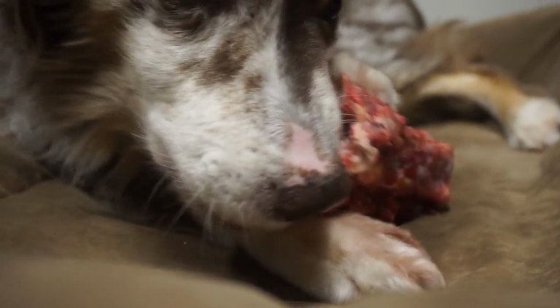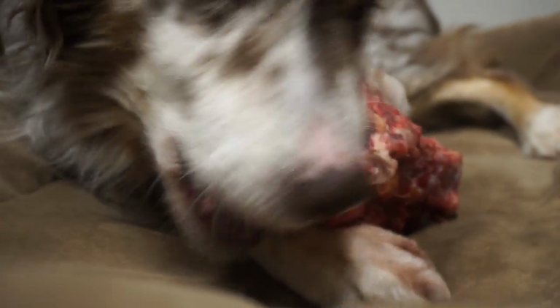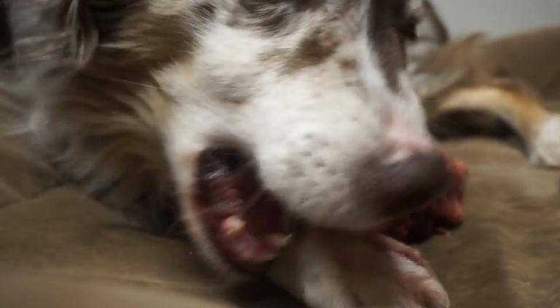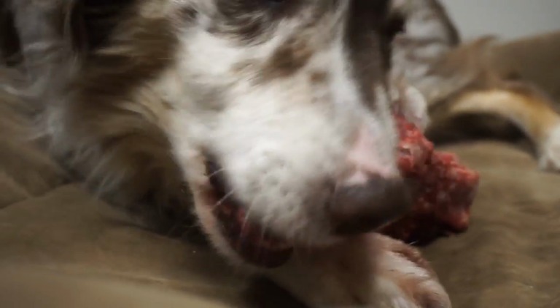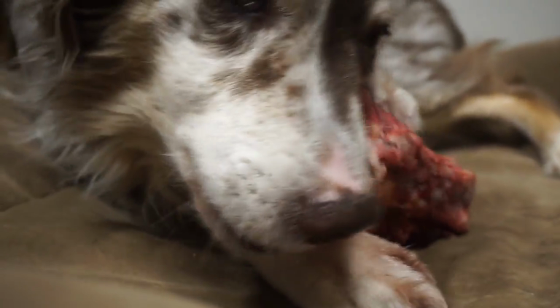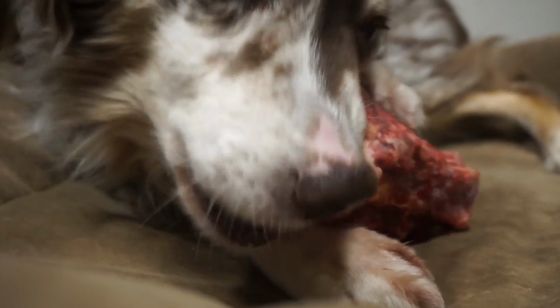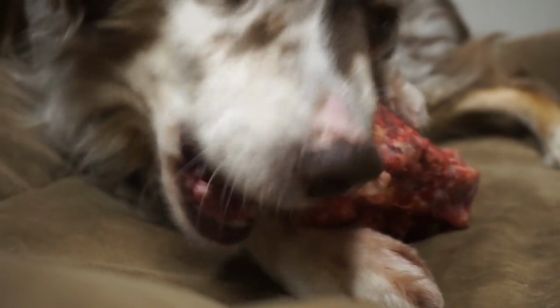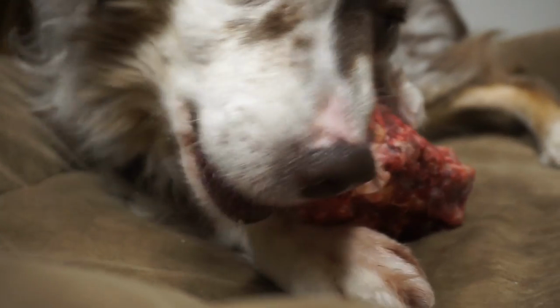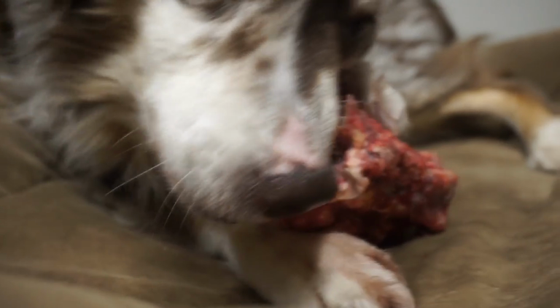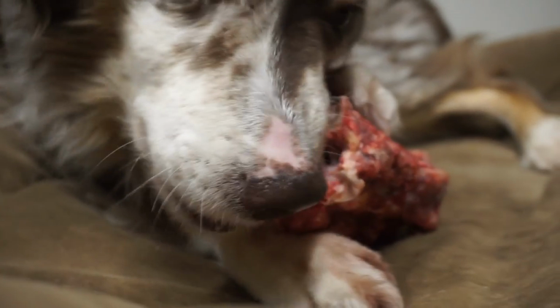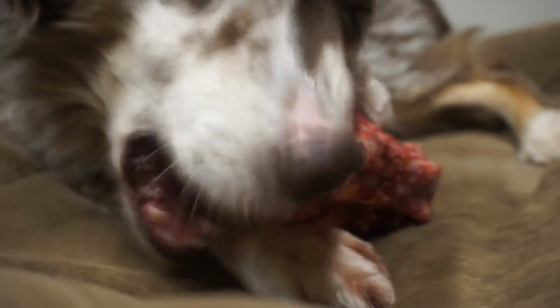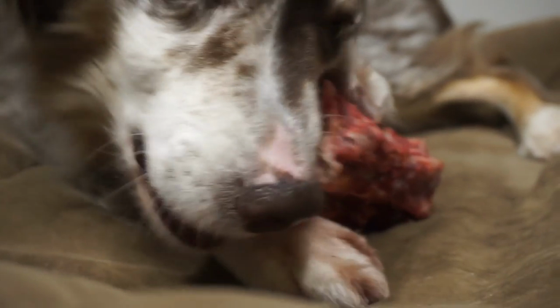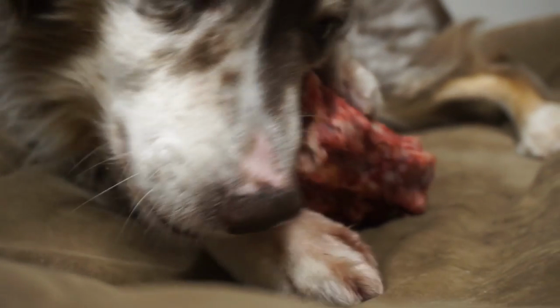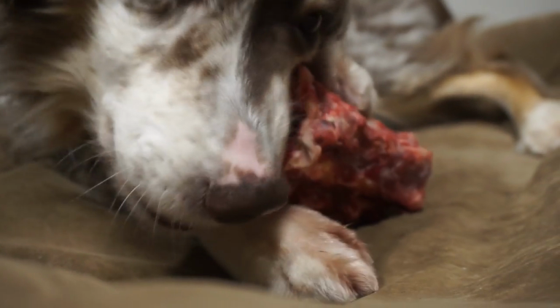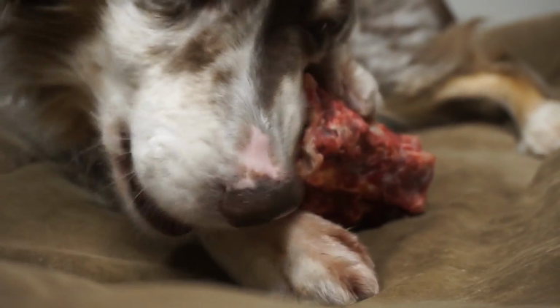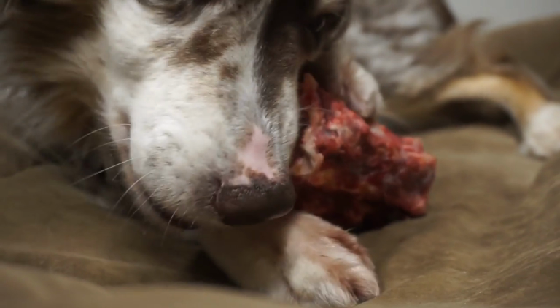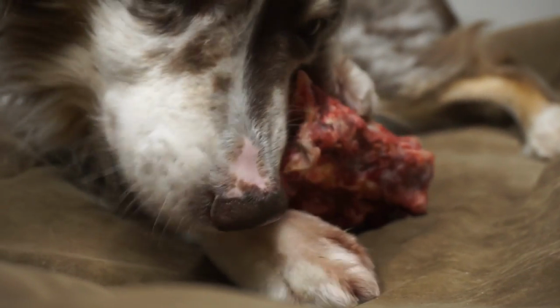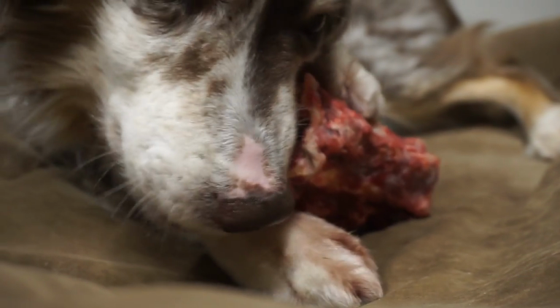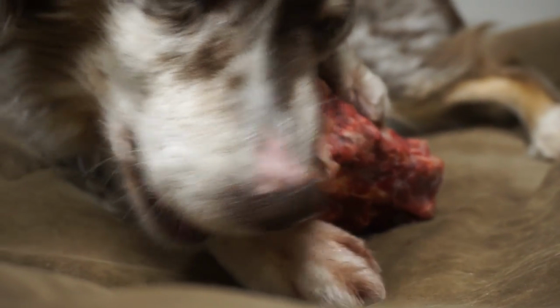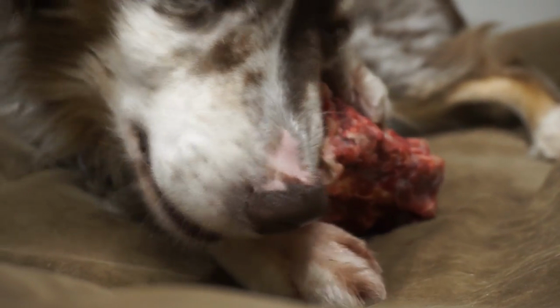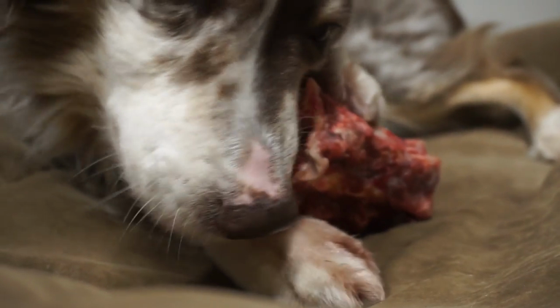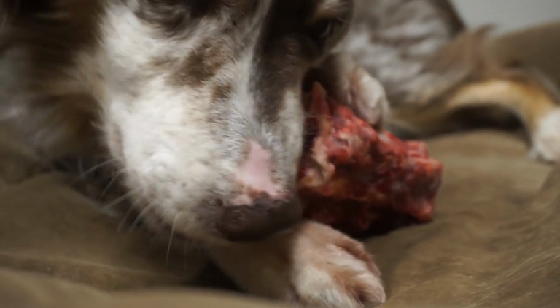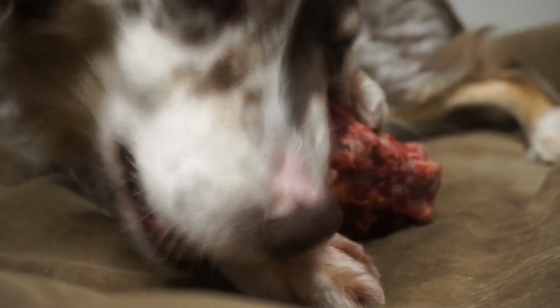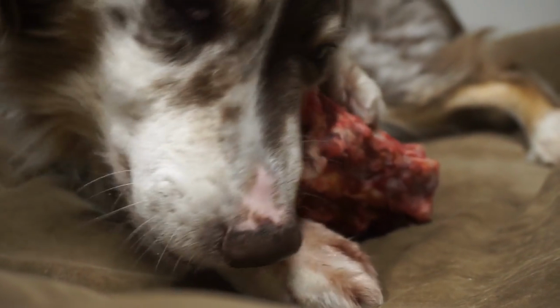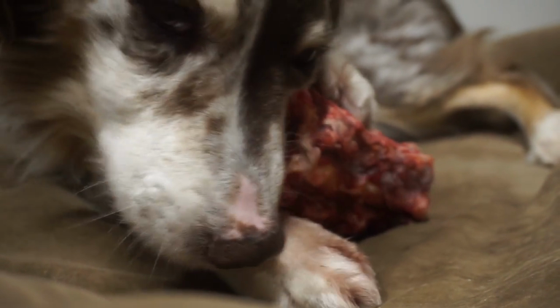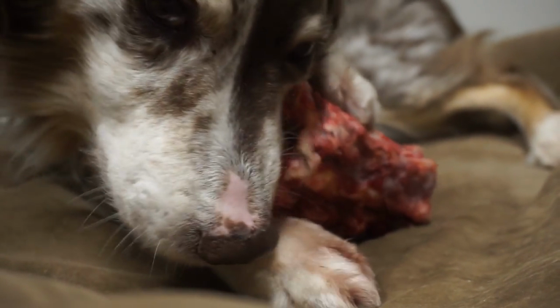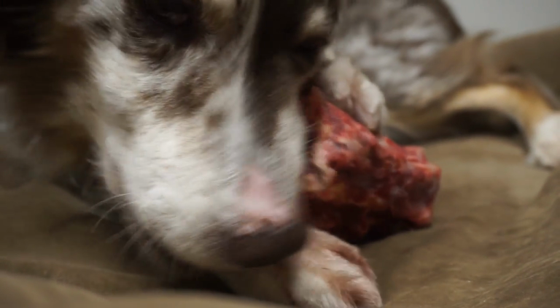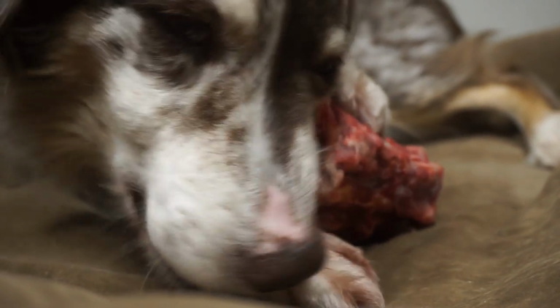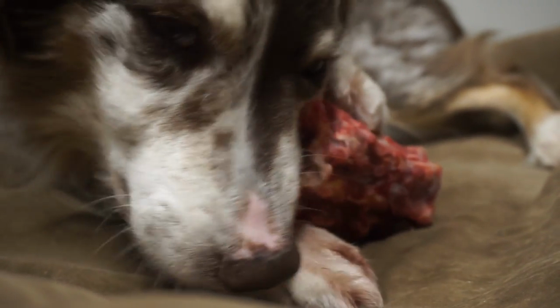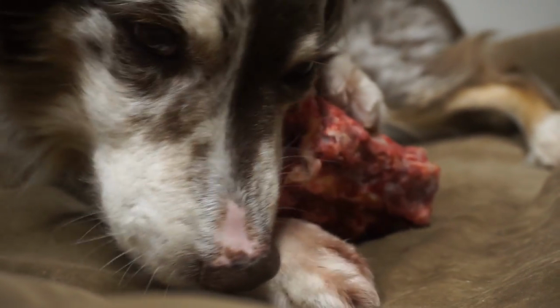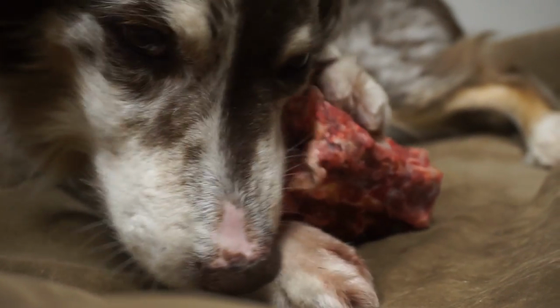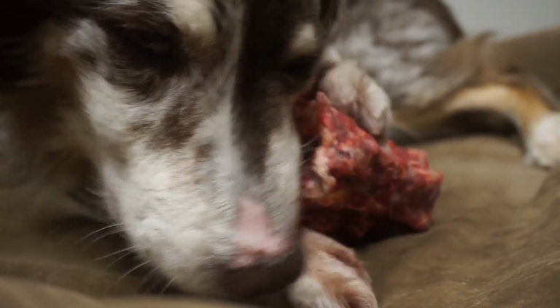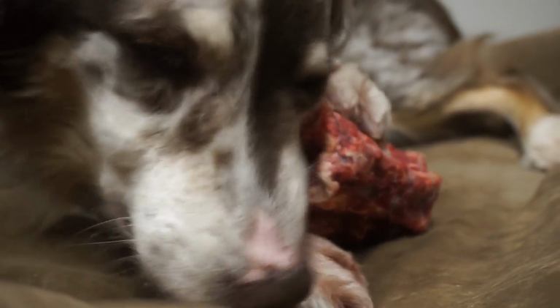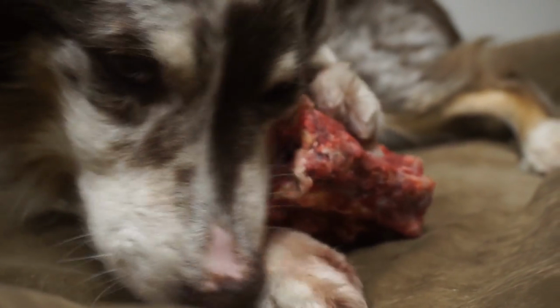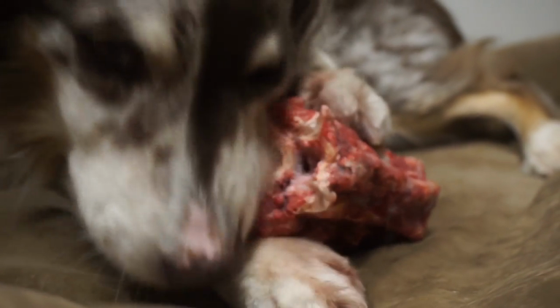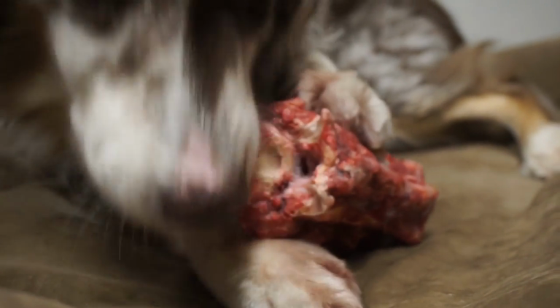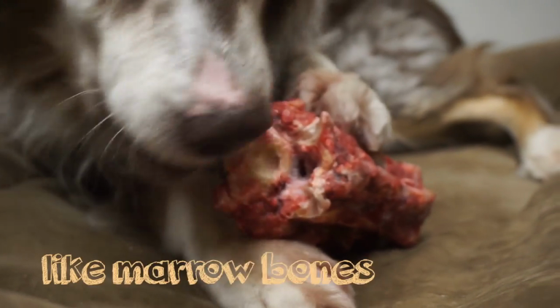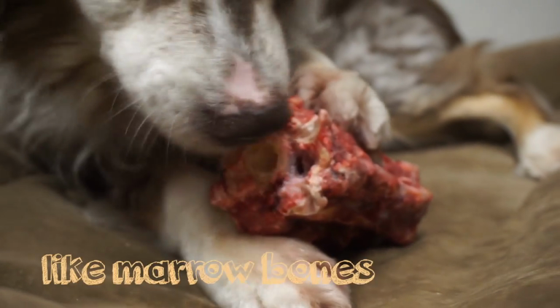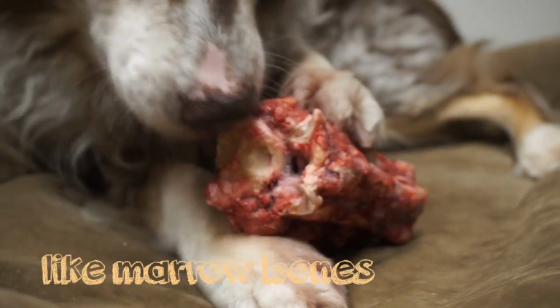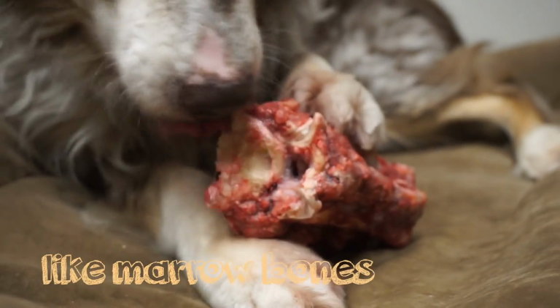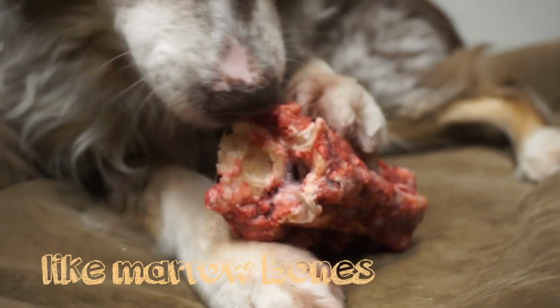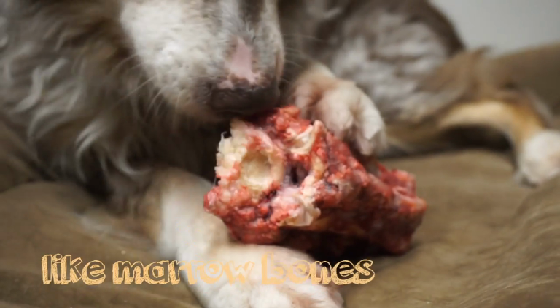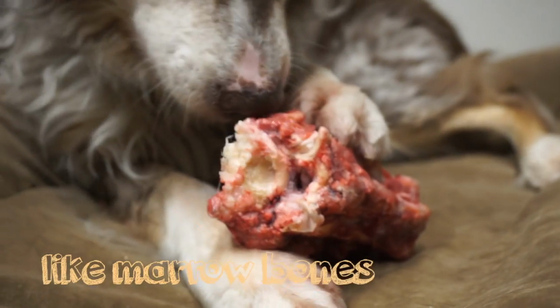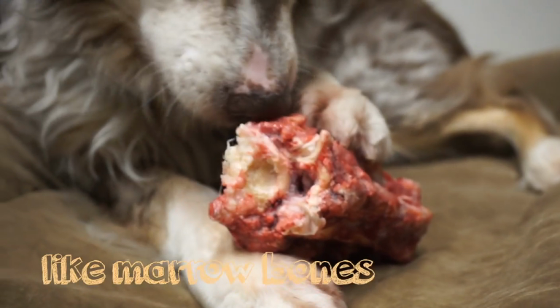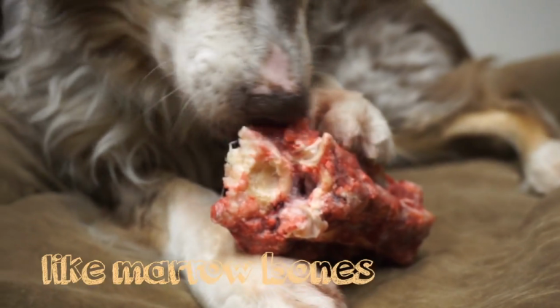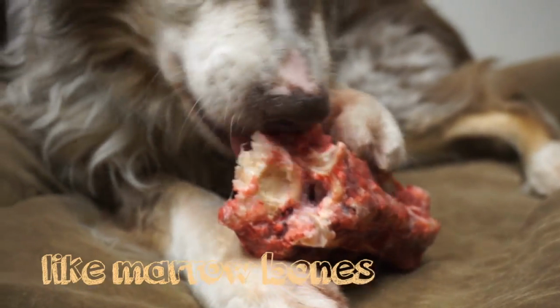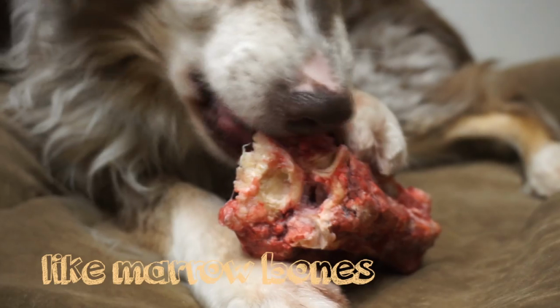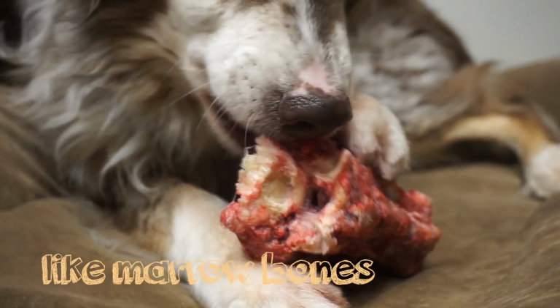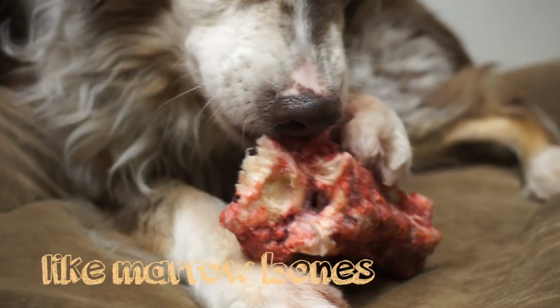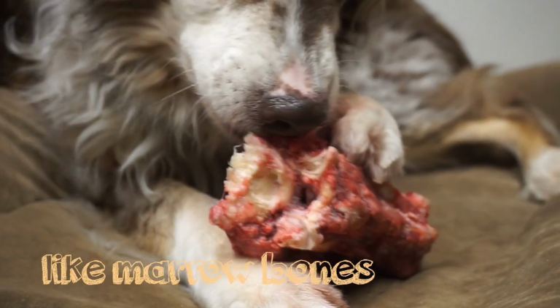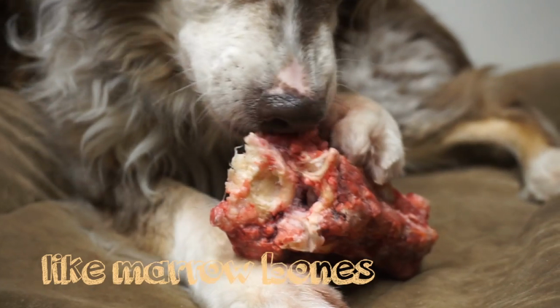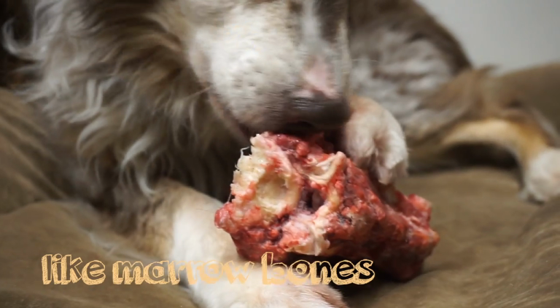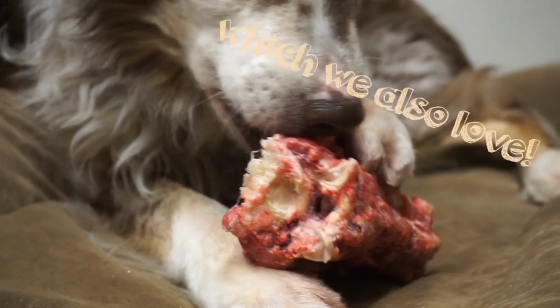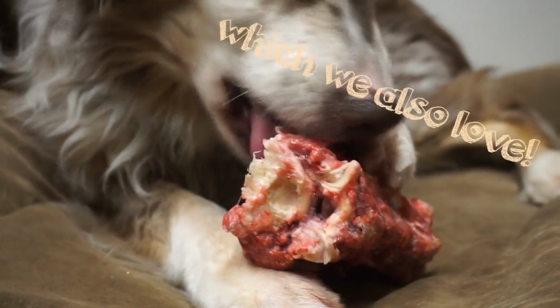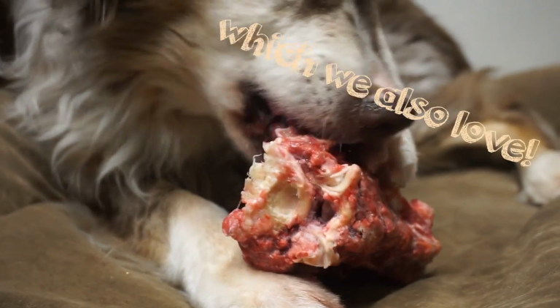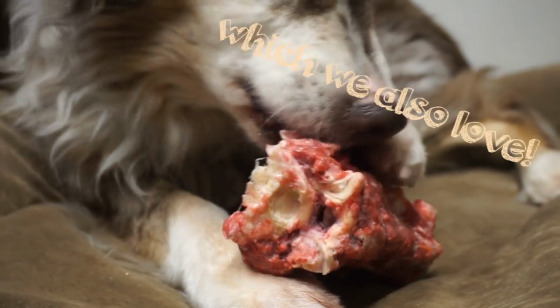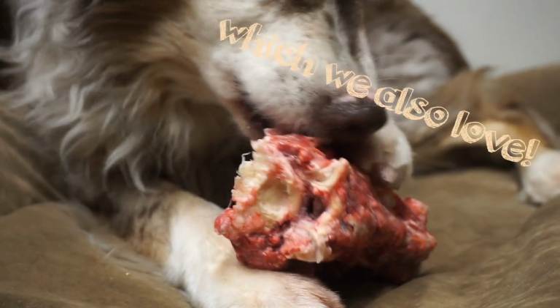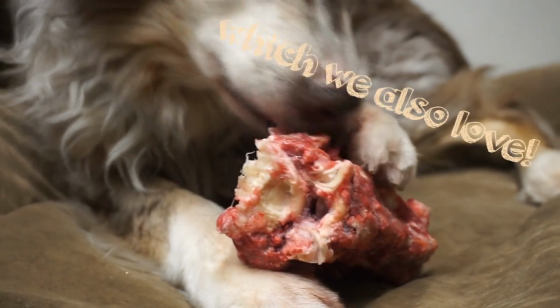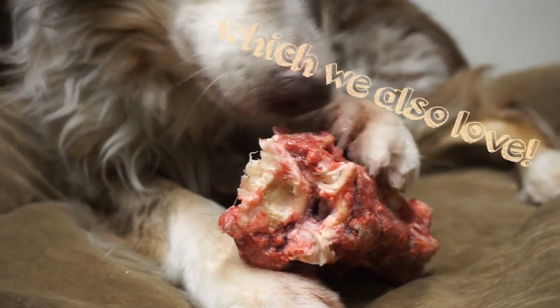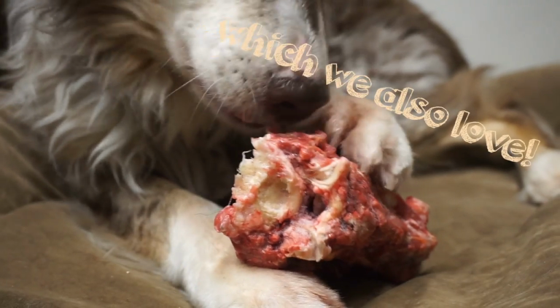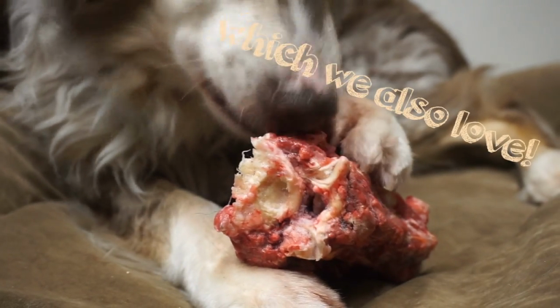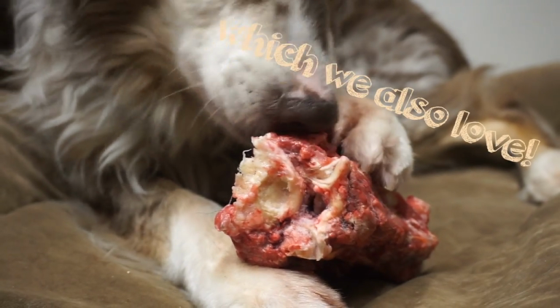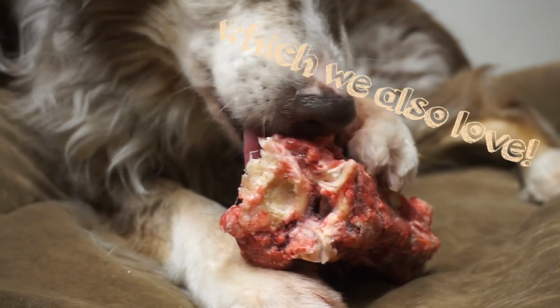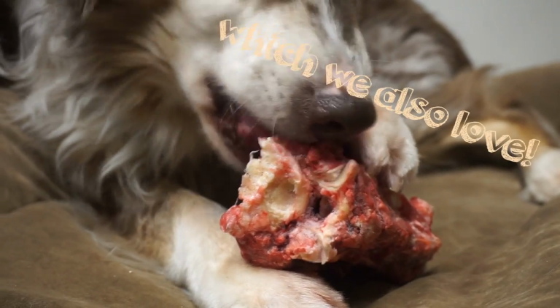Raw meaty bones are meant to be fully consumed. They are a little bit softer than weight-bearing bones, also known as recreational bones.